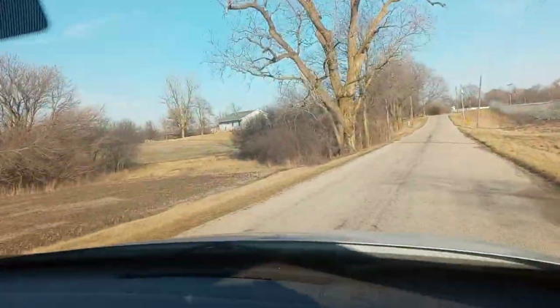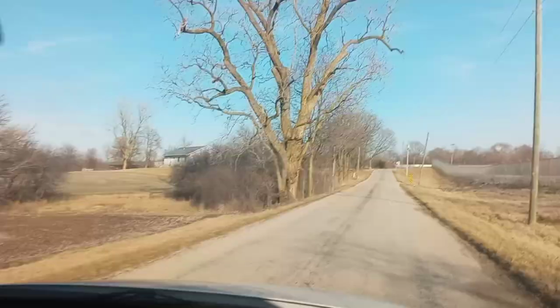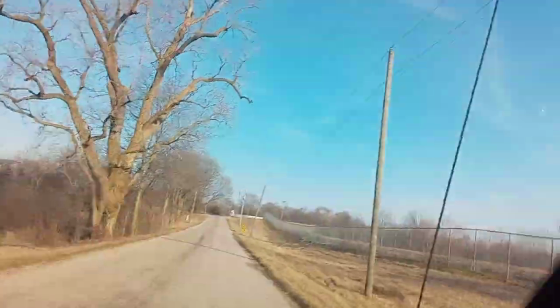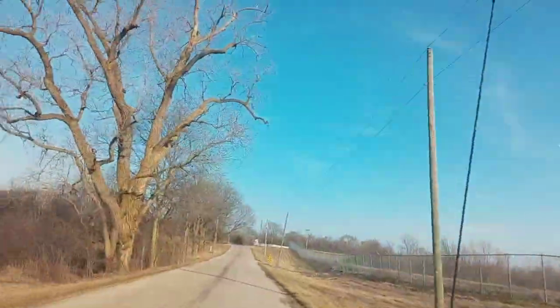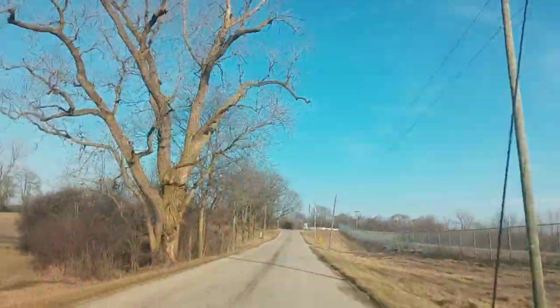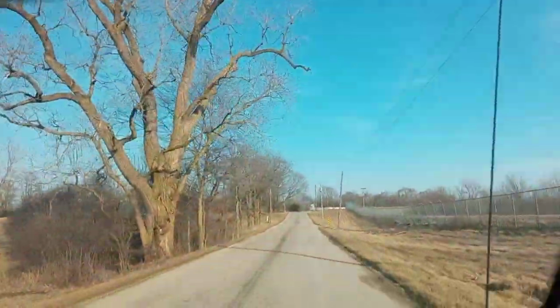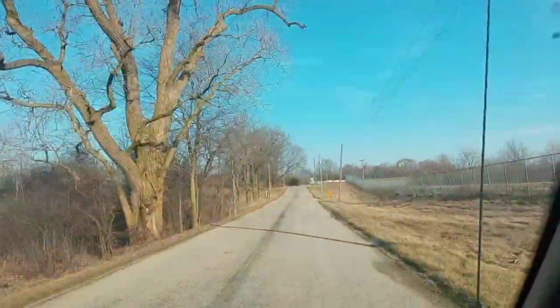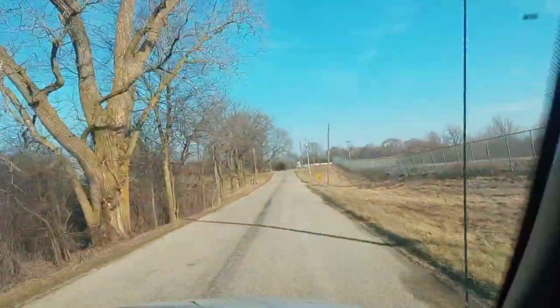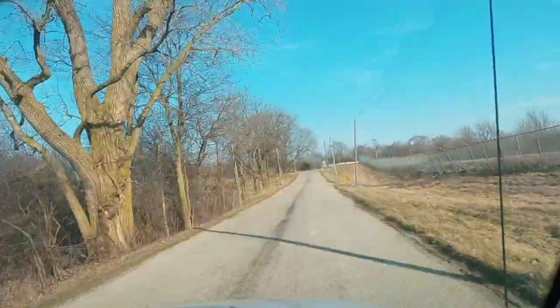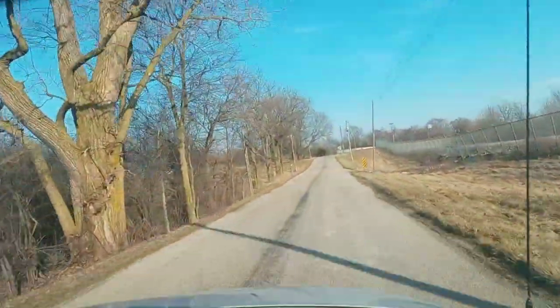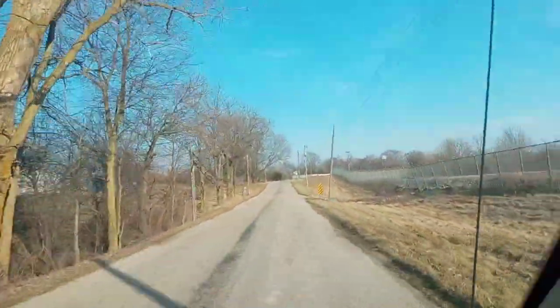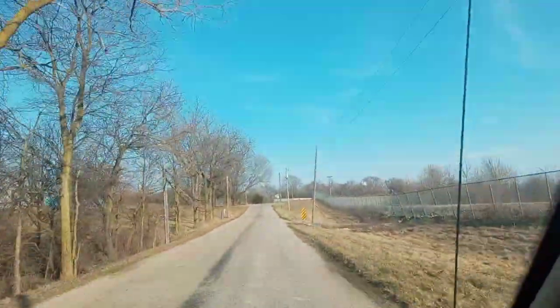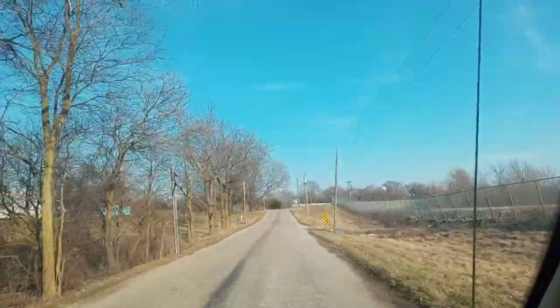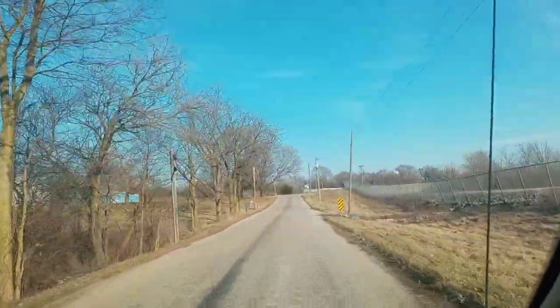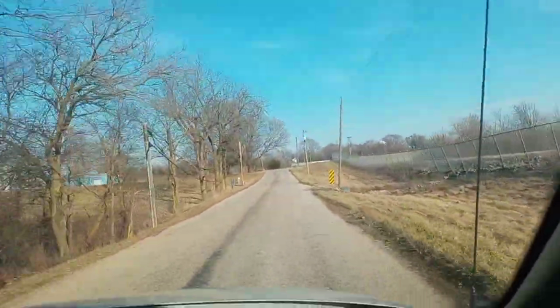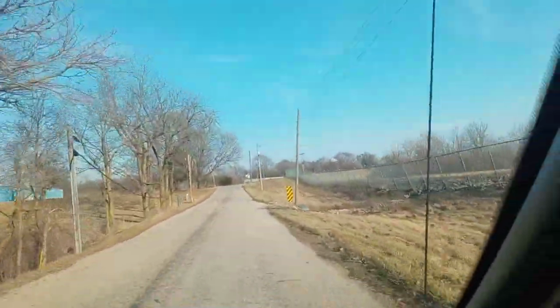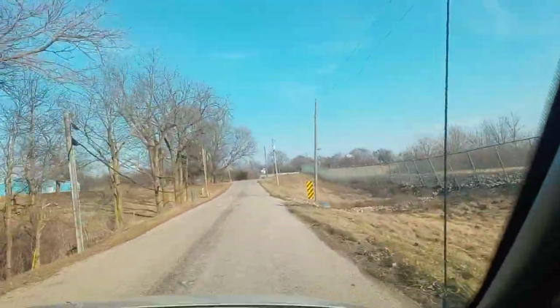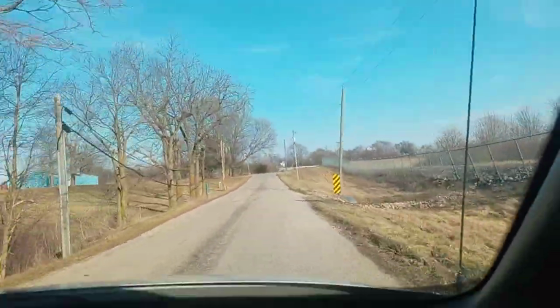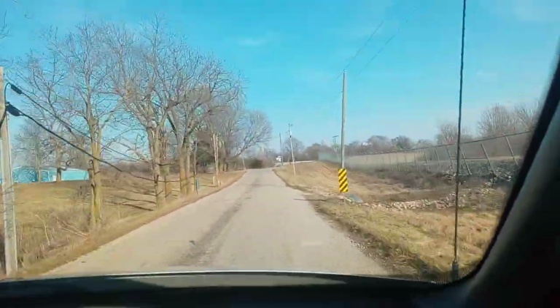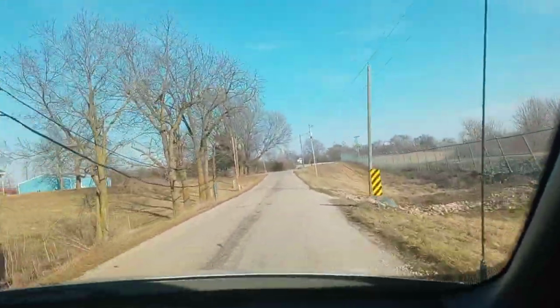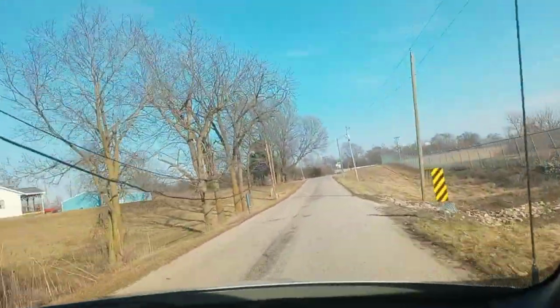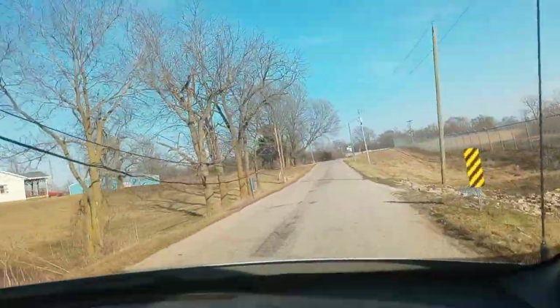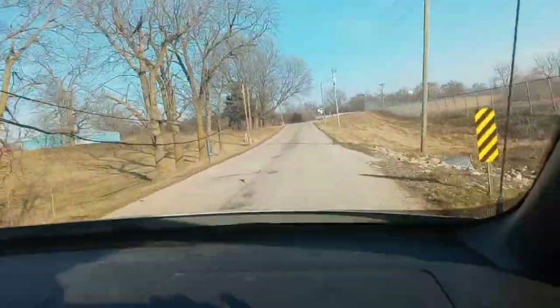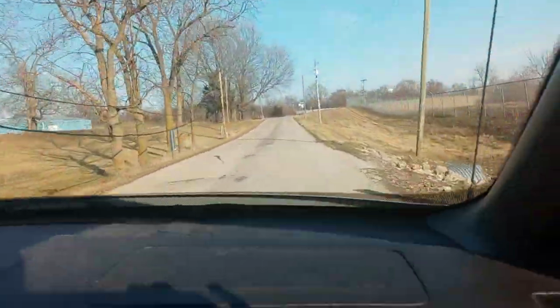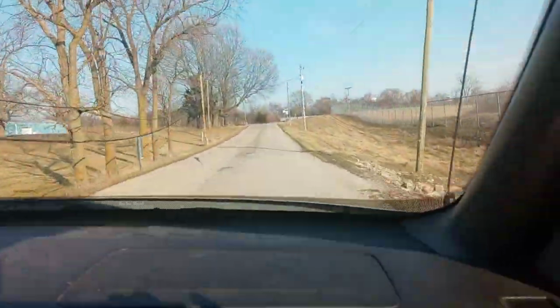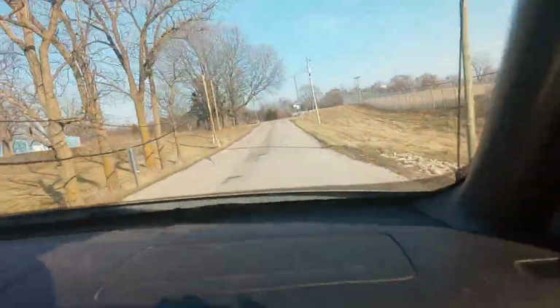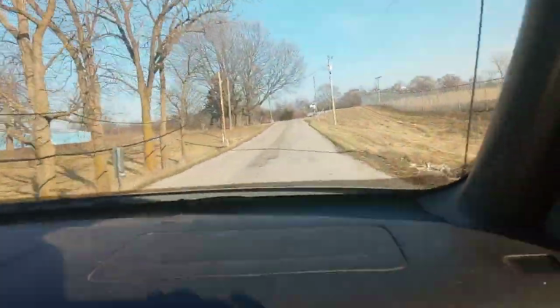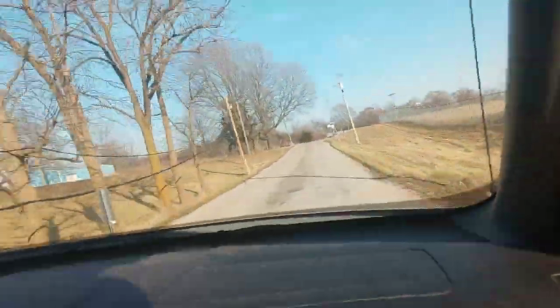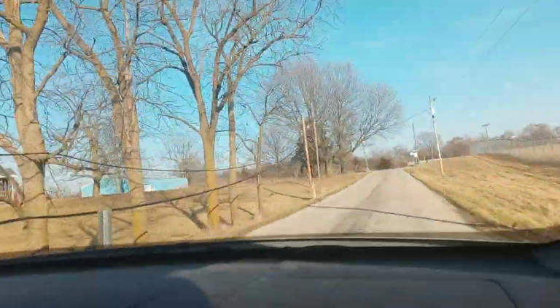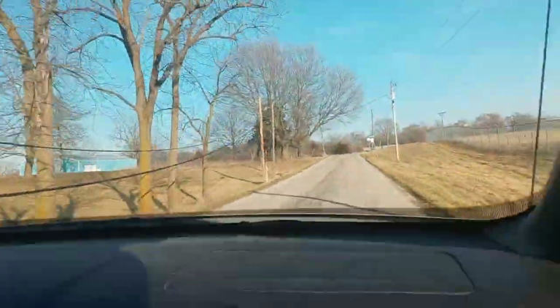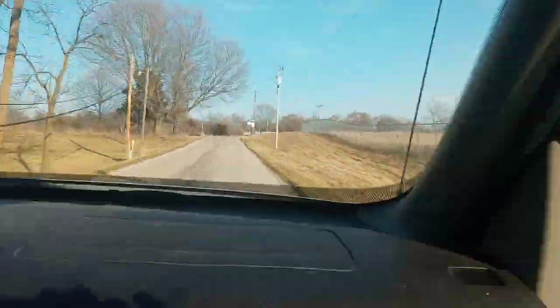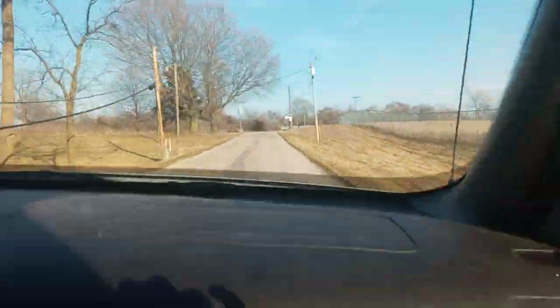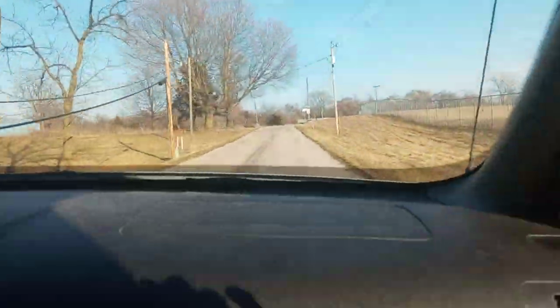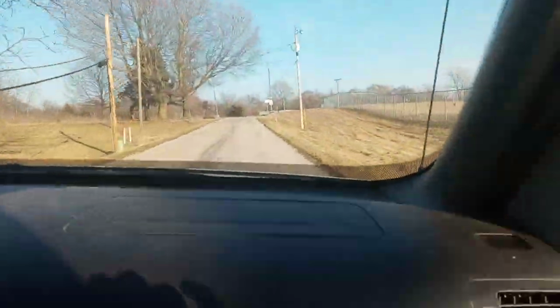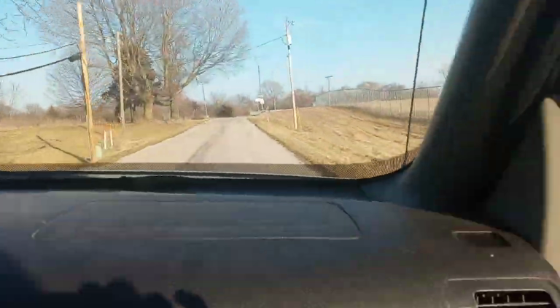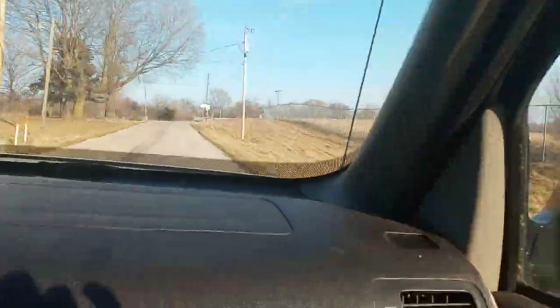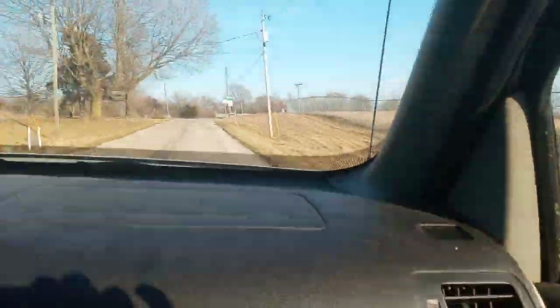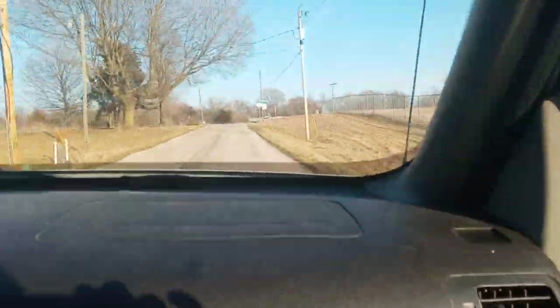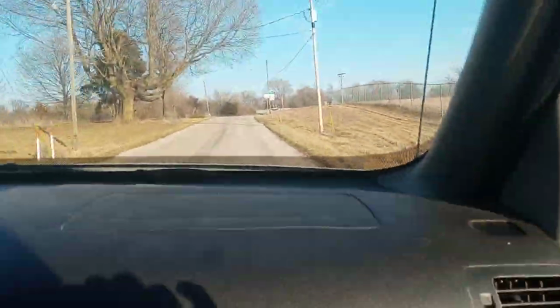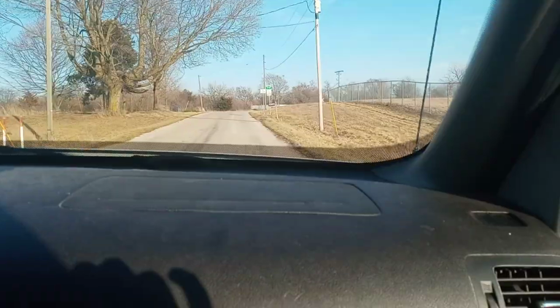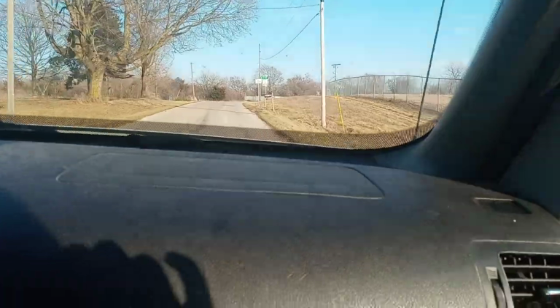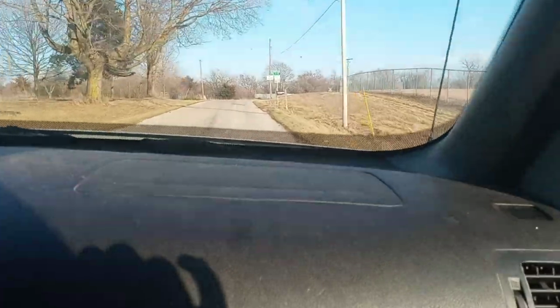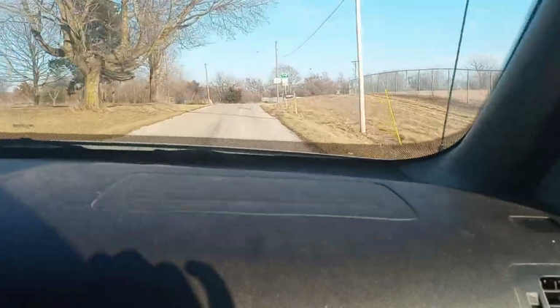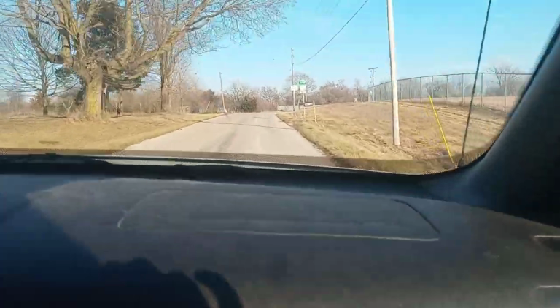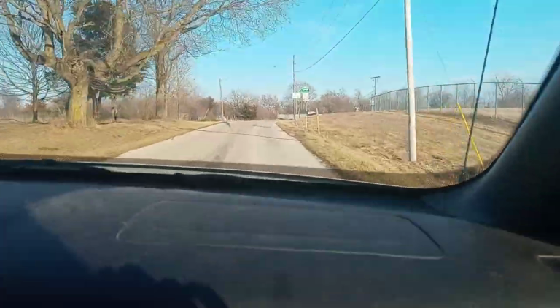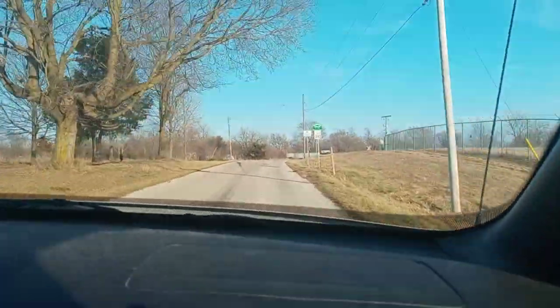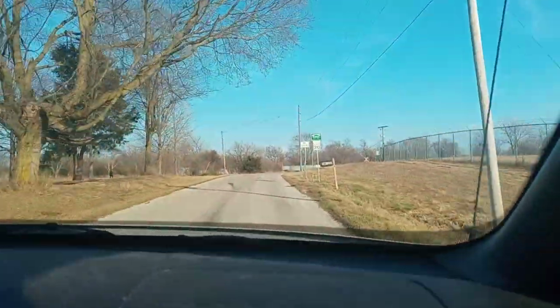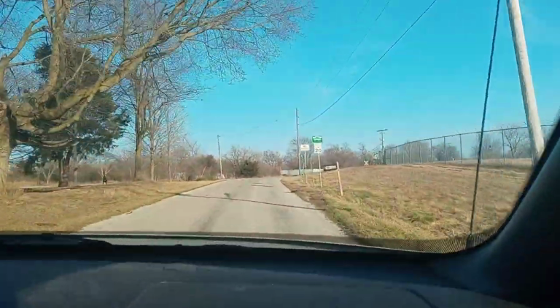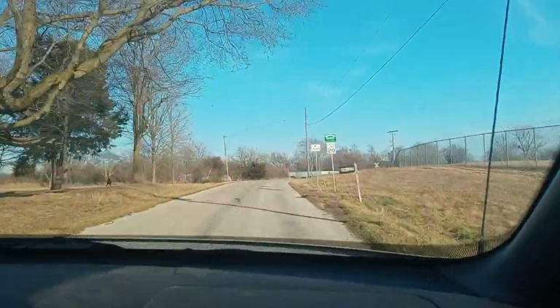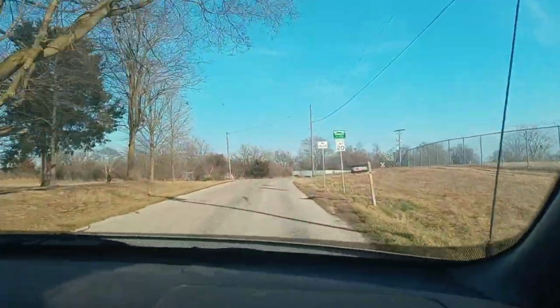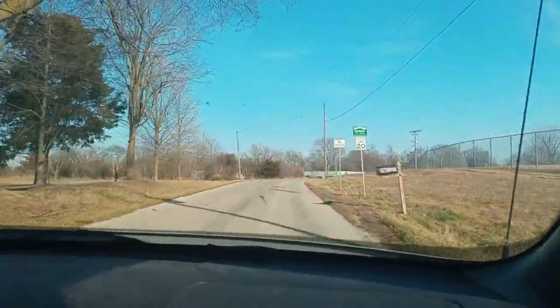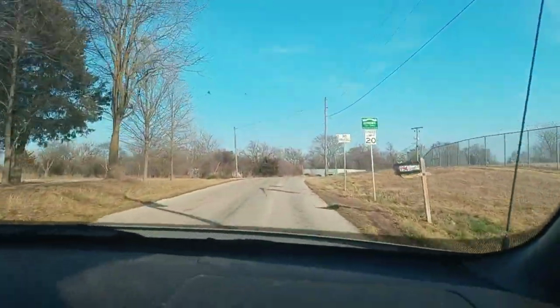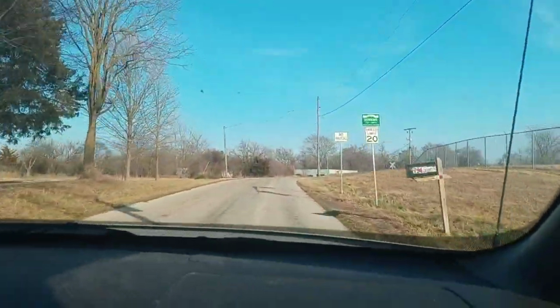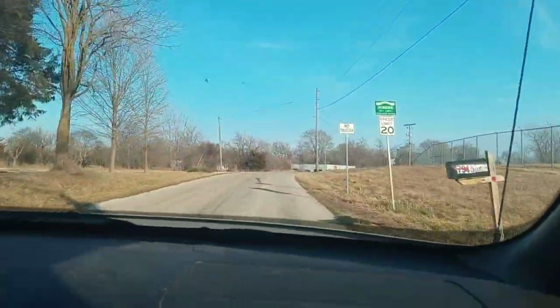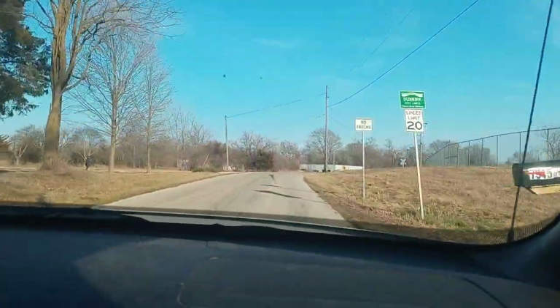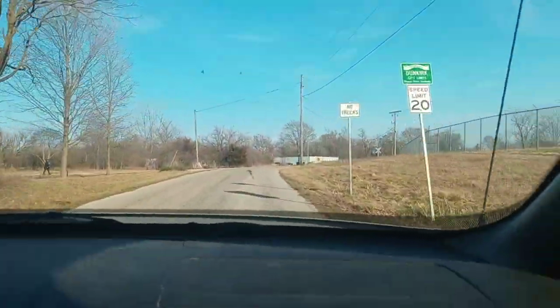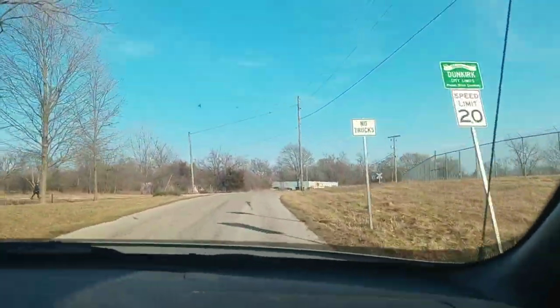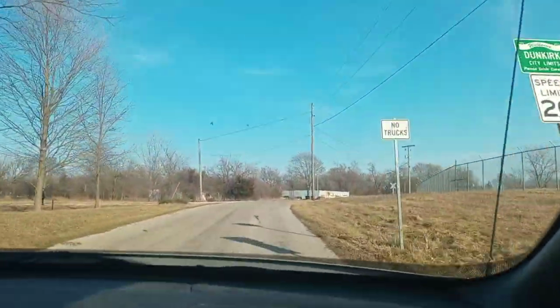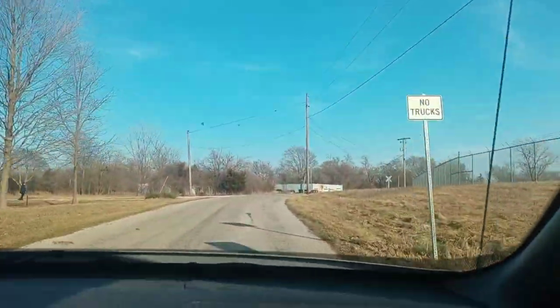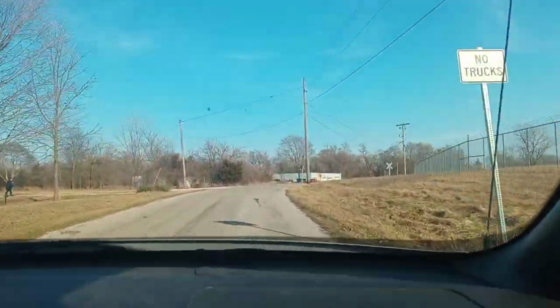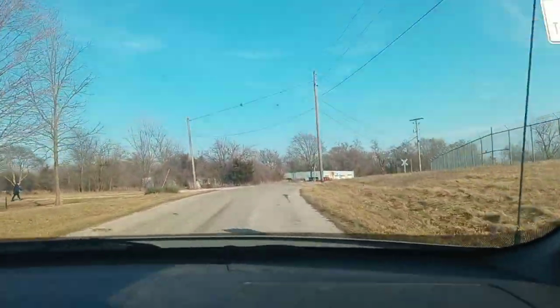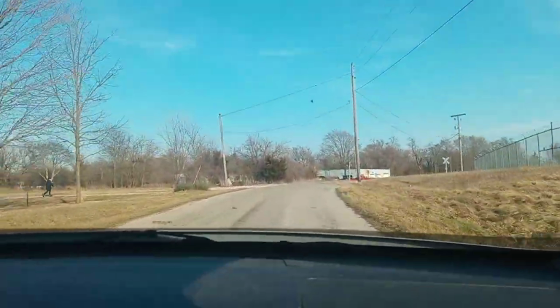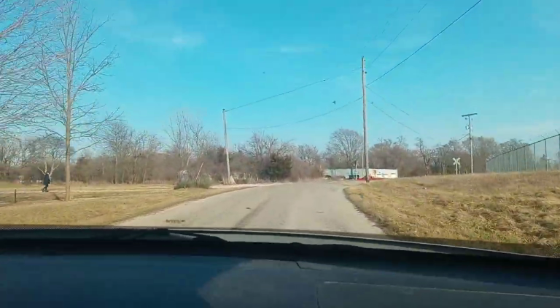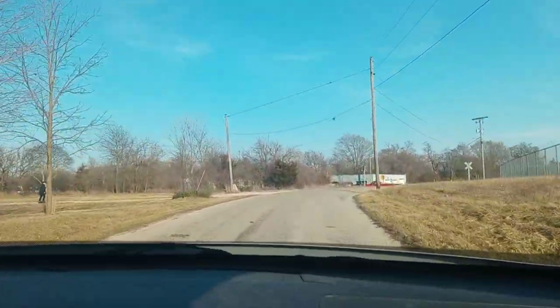Hey guys, welcome back to Navi. Today I'm going to show you the truck that got hit by a deer that I haven't talked about for a whole month.